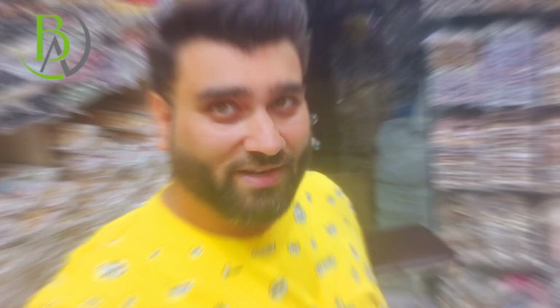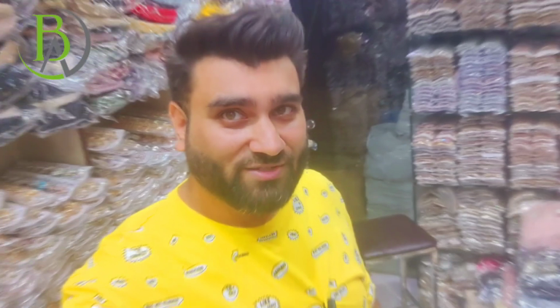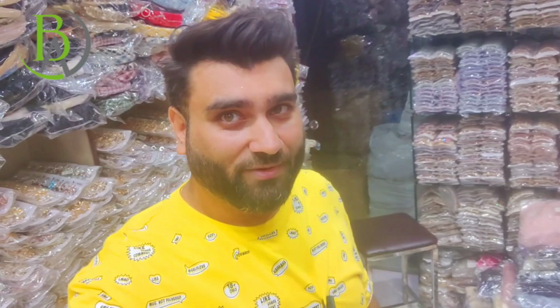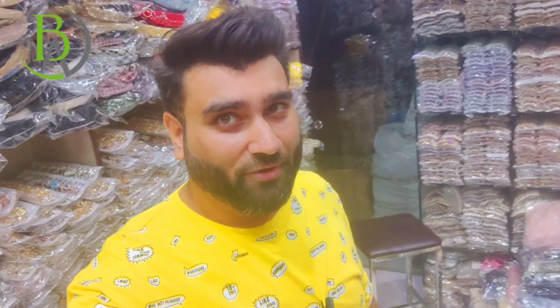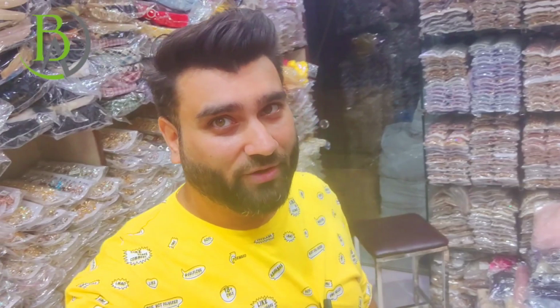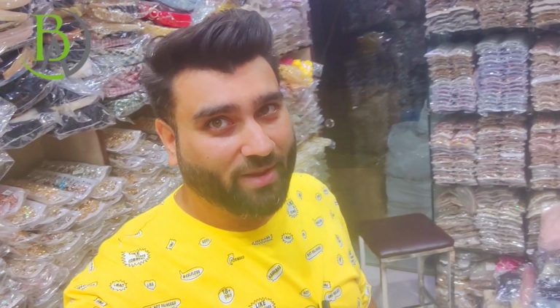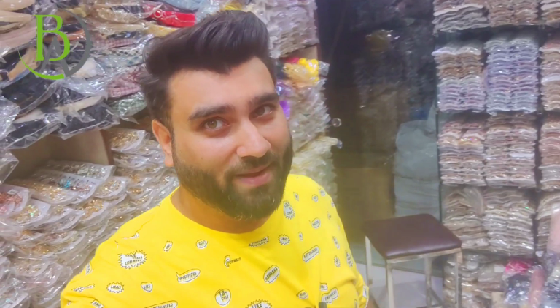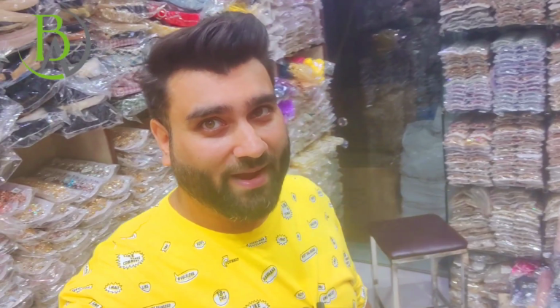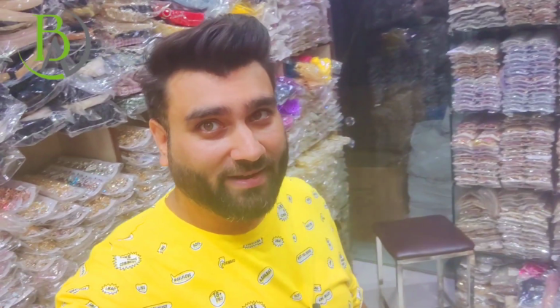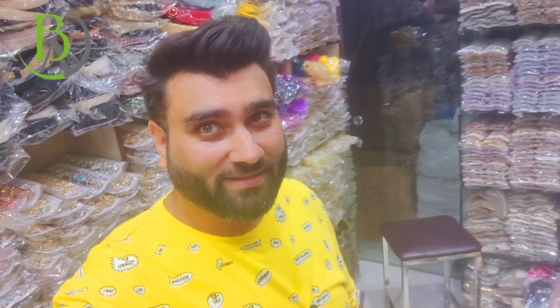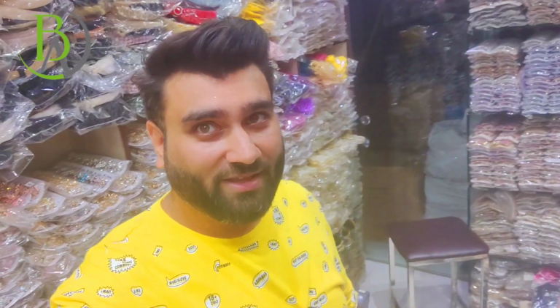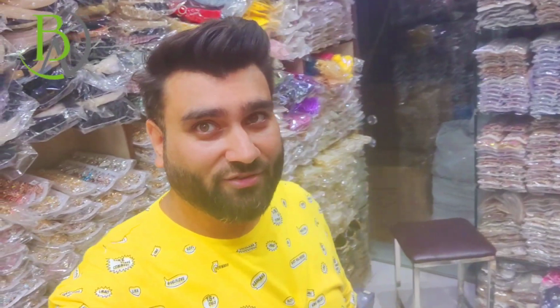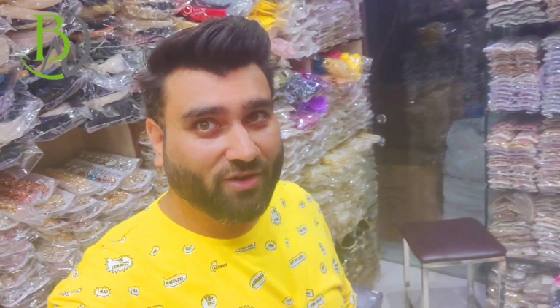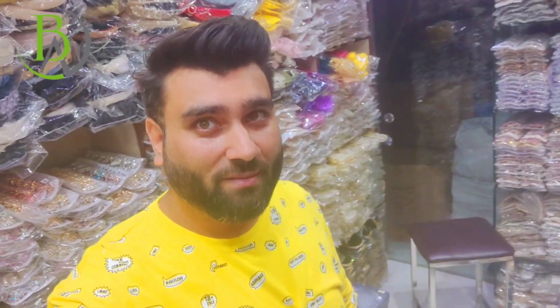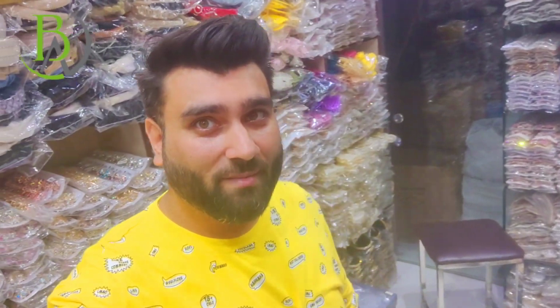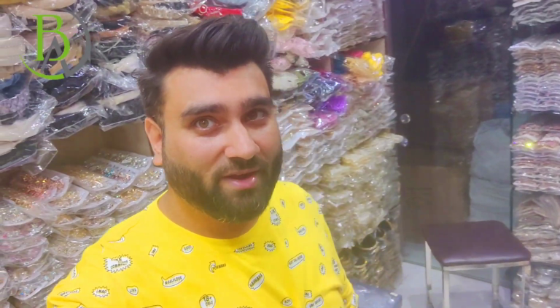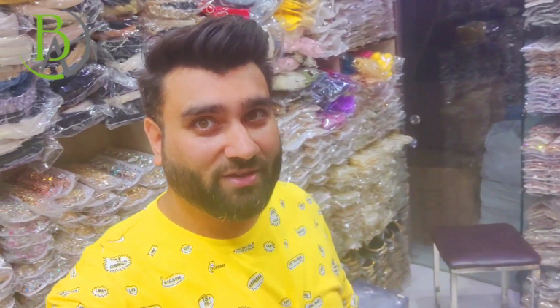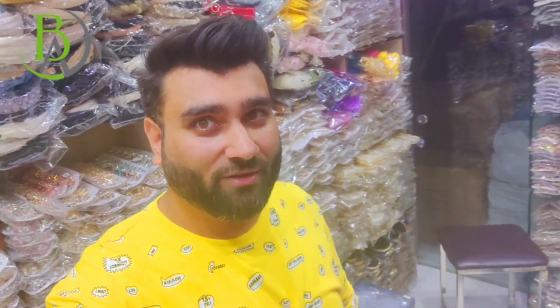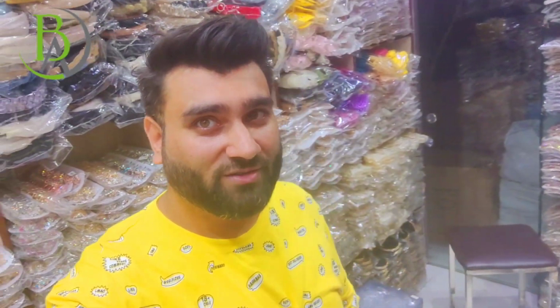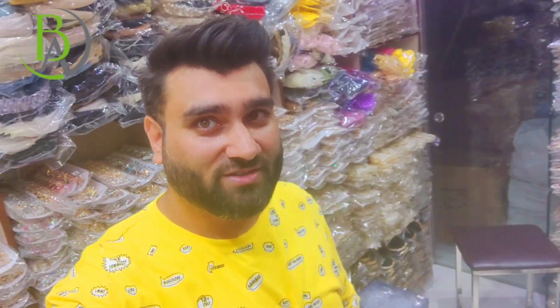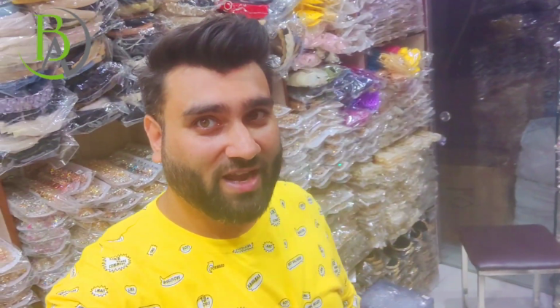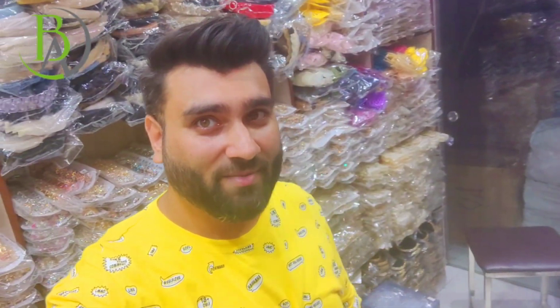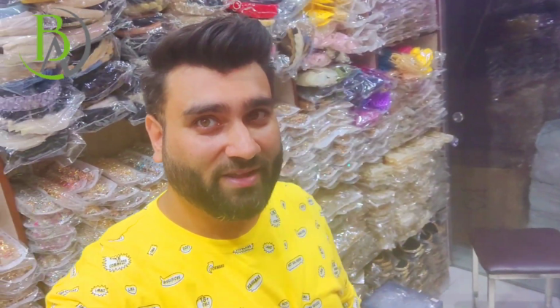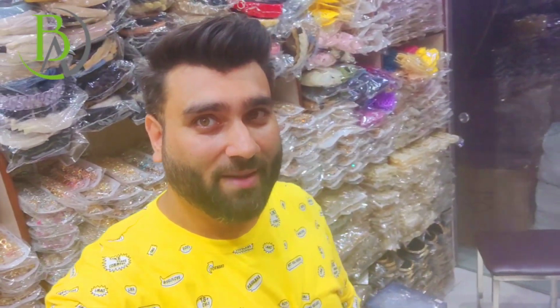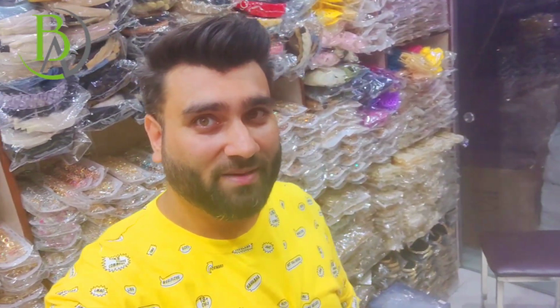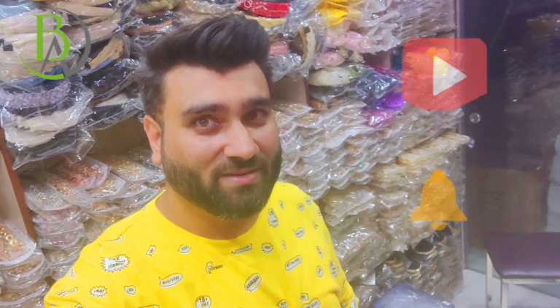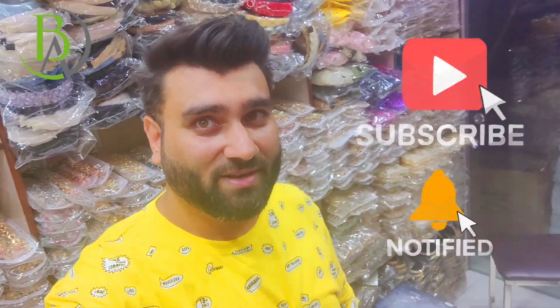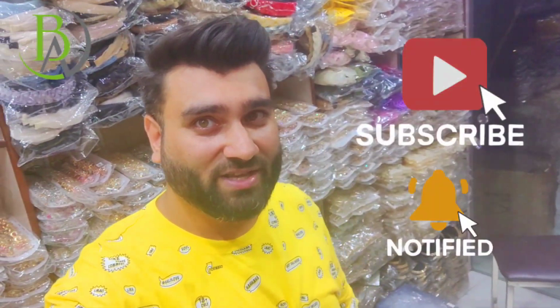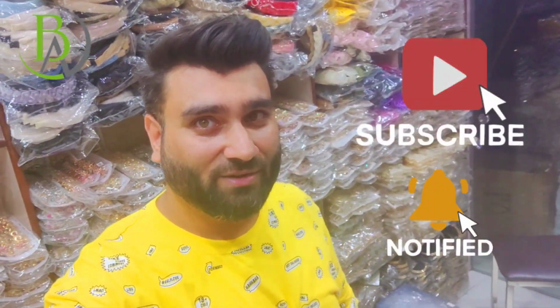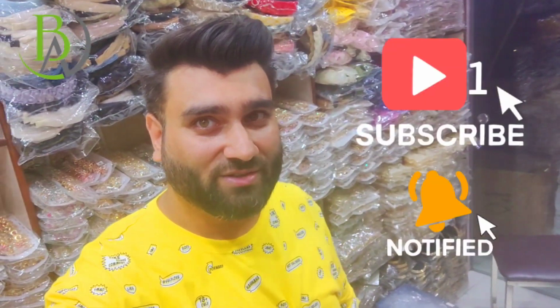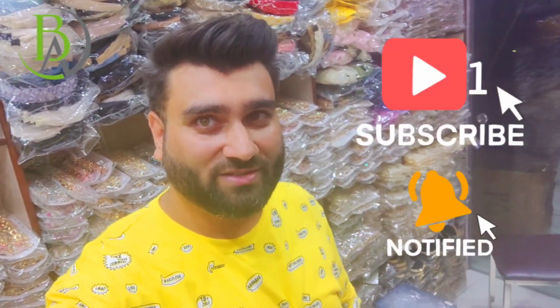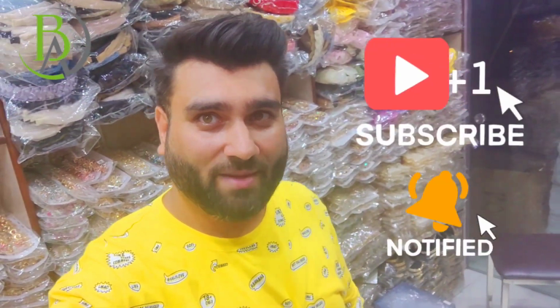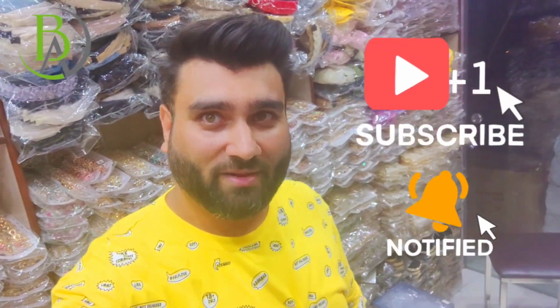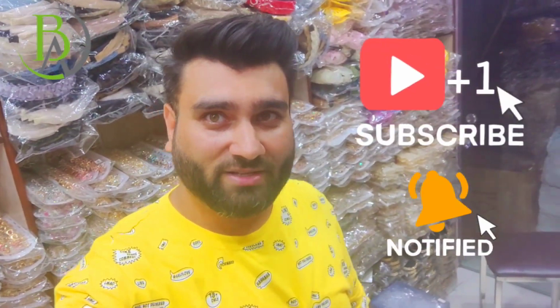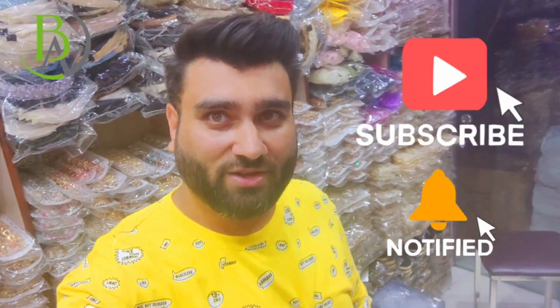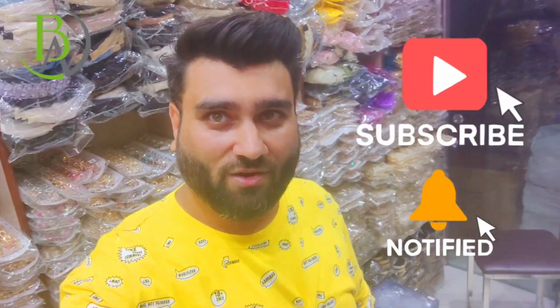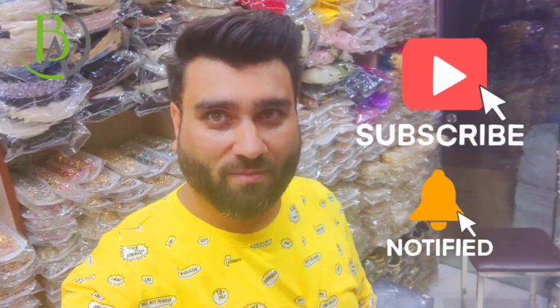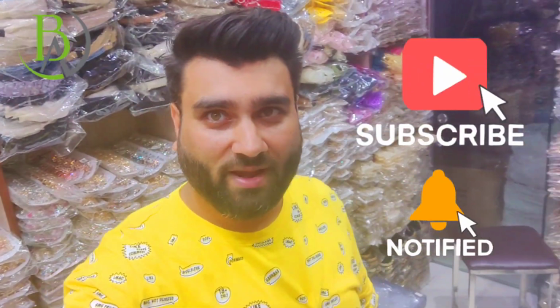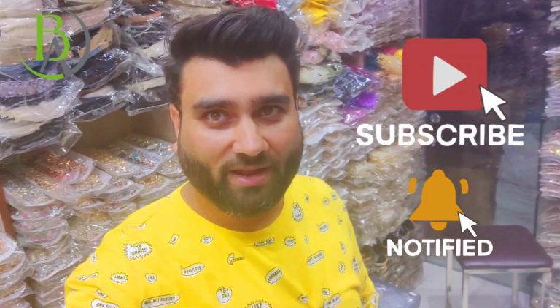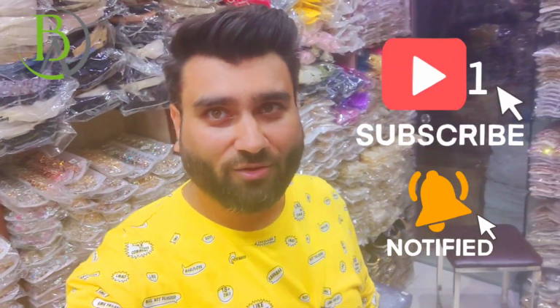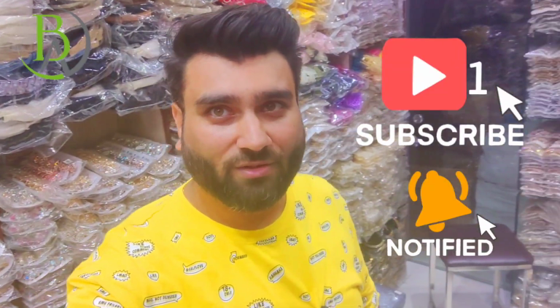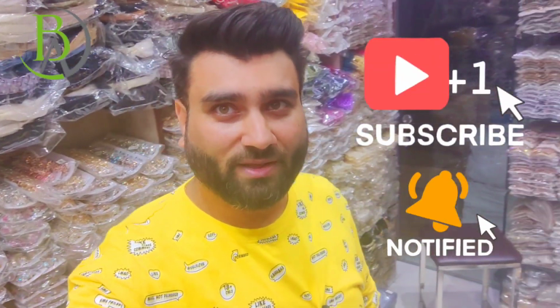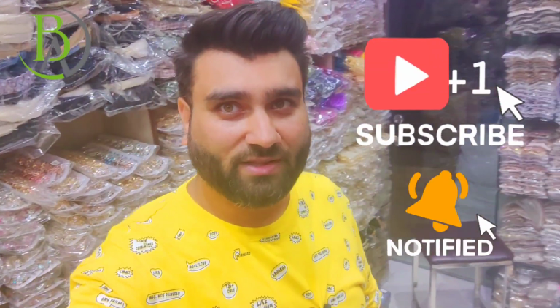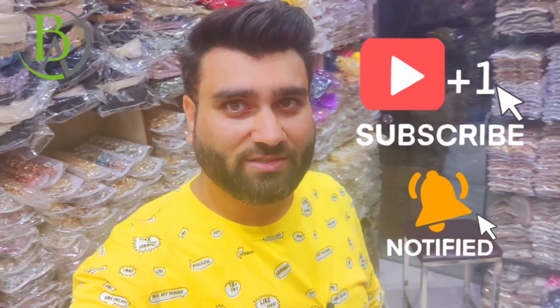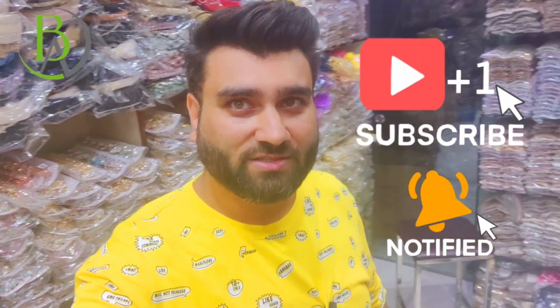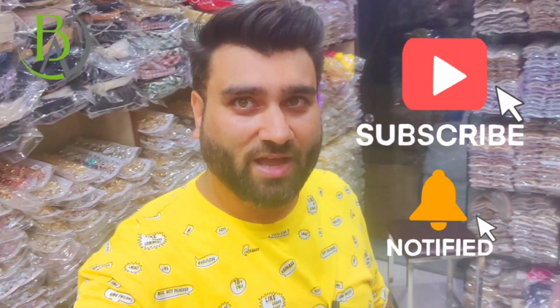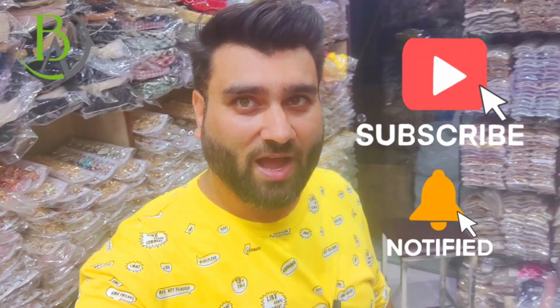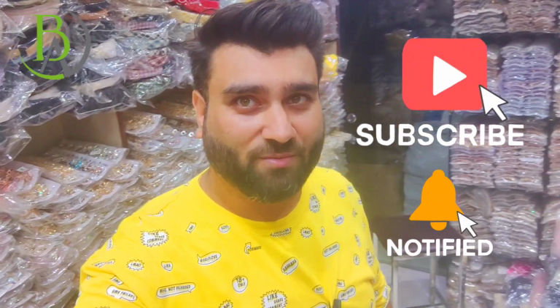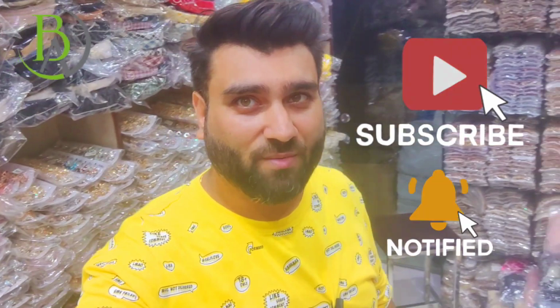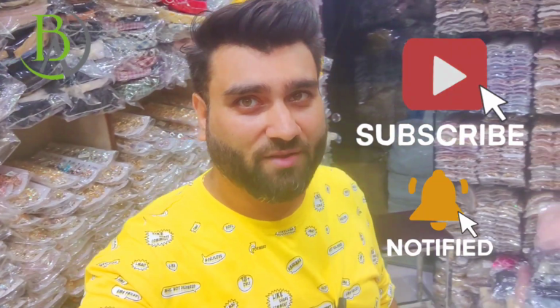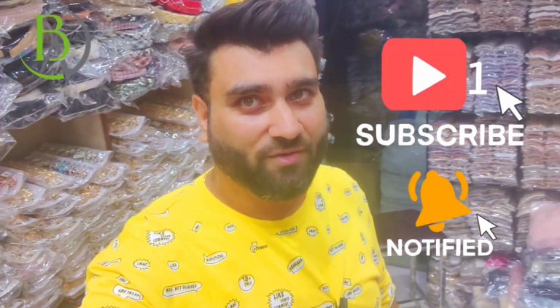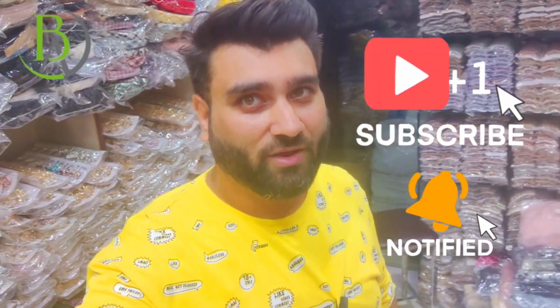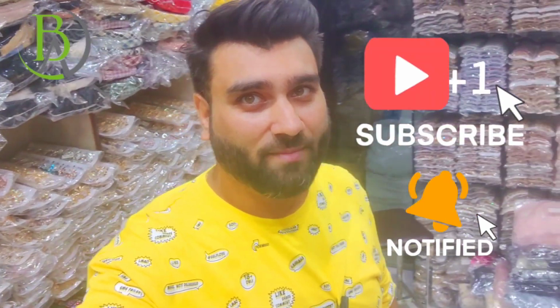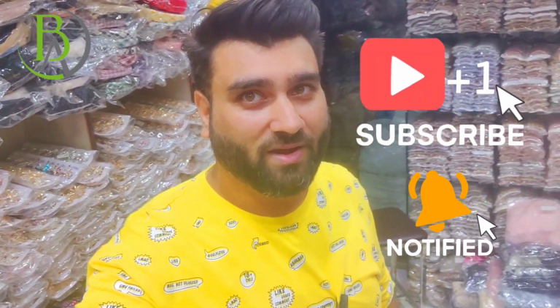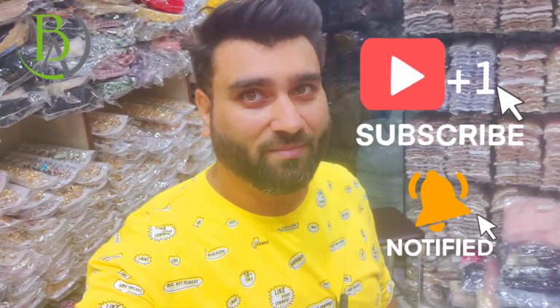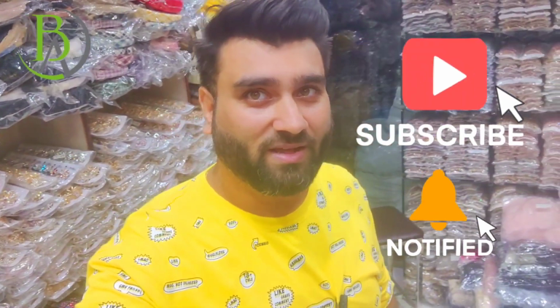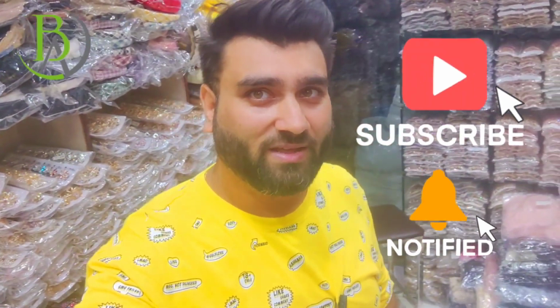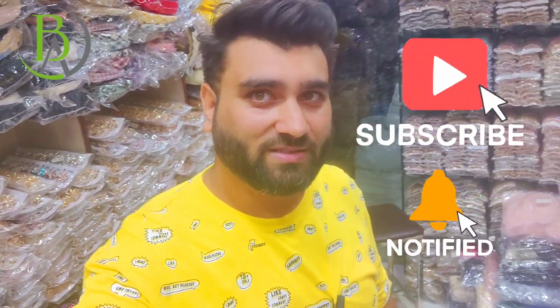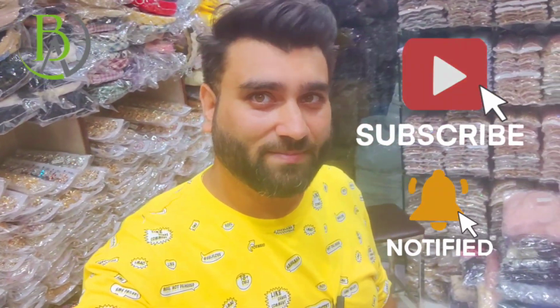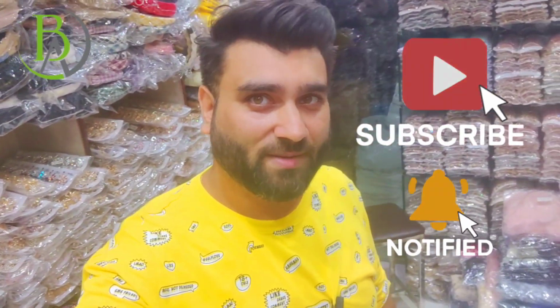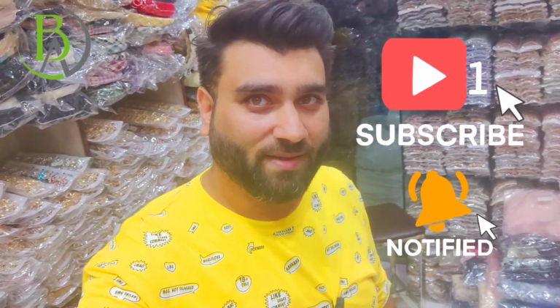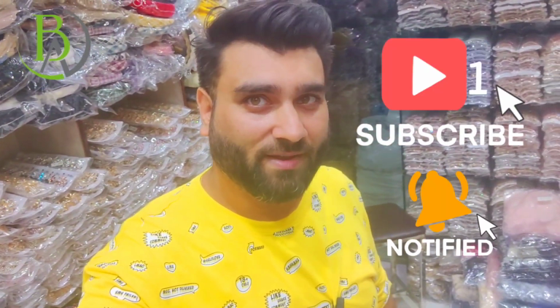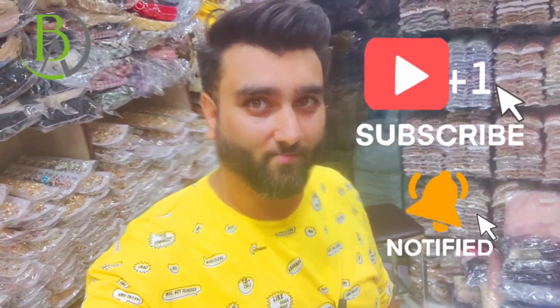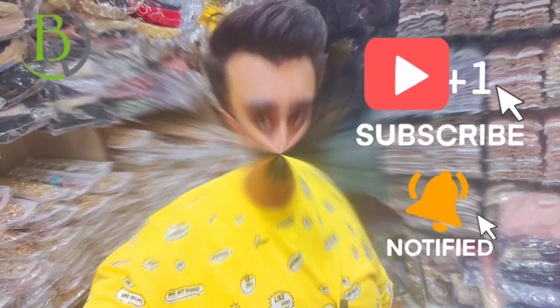Friends, let's end this video. If you like our channel, please subscribe and hit the bell icon. You will get updates of the video. See you next time.